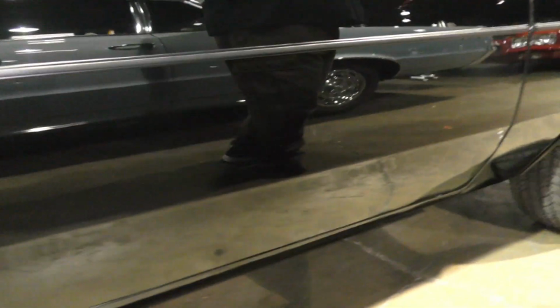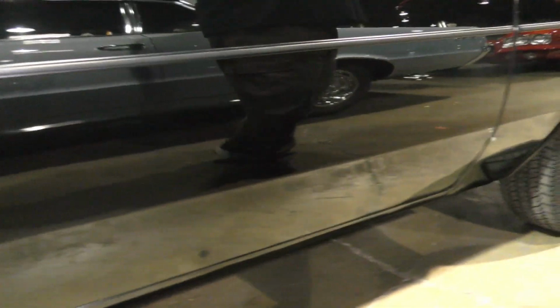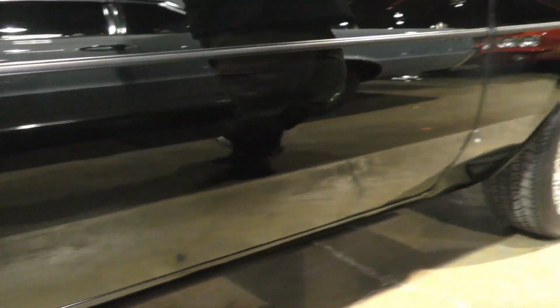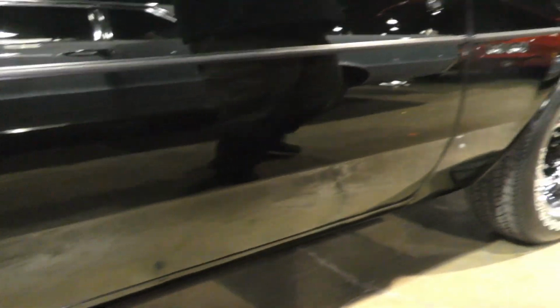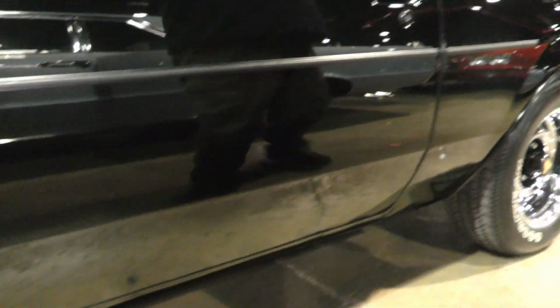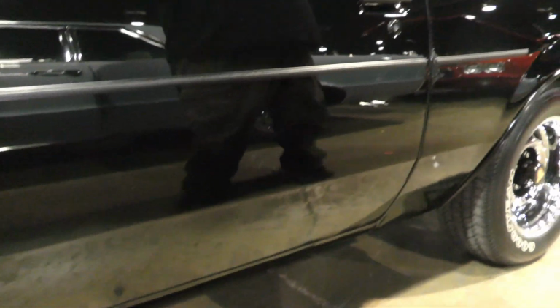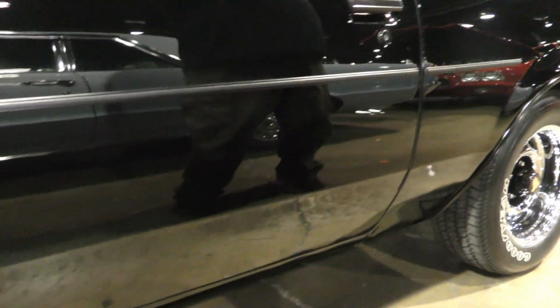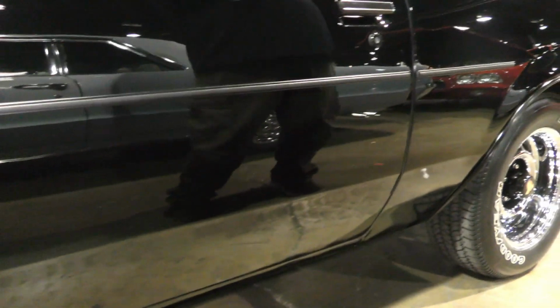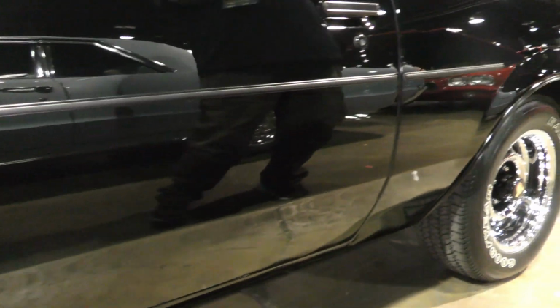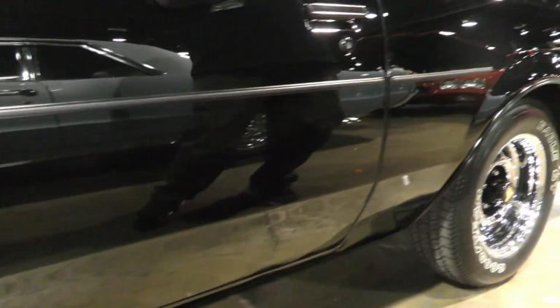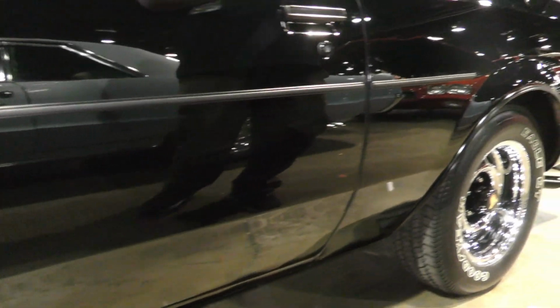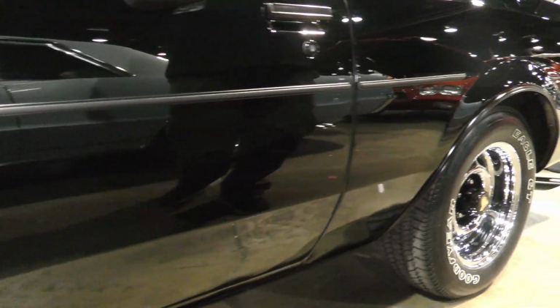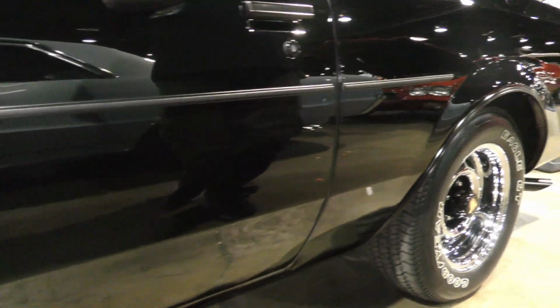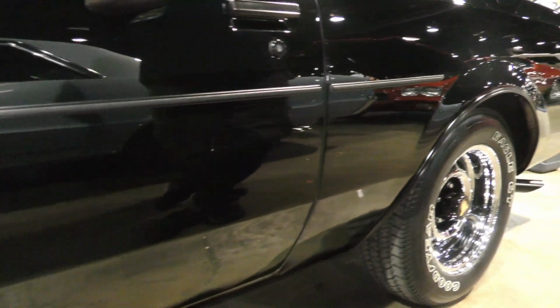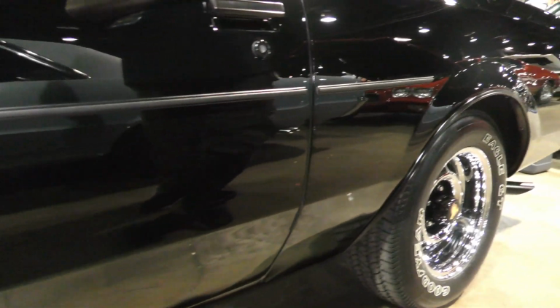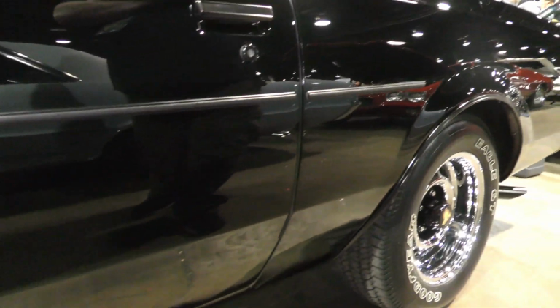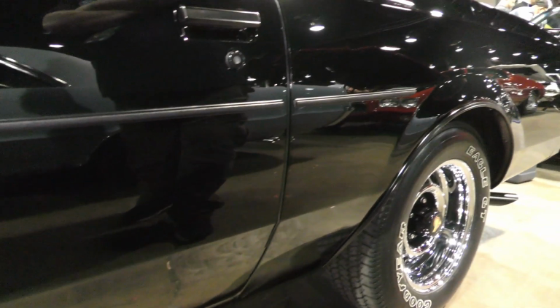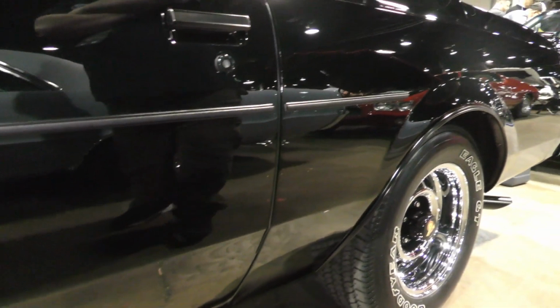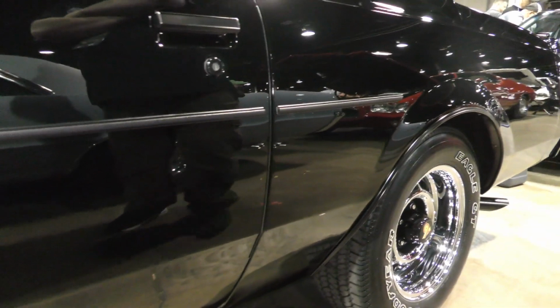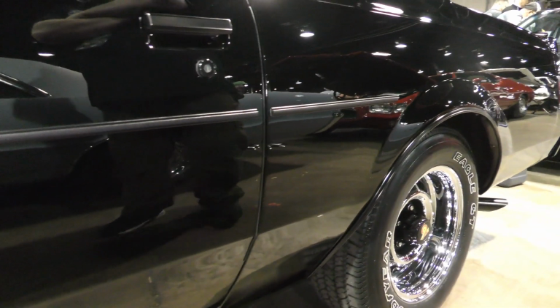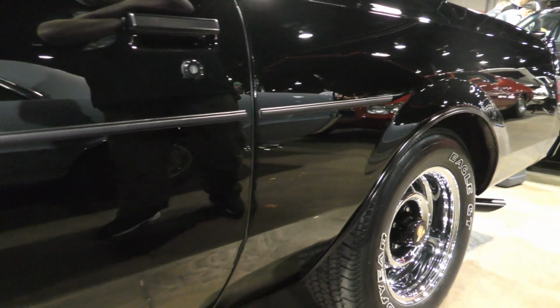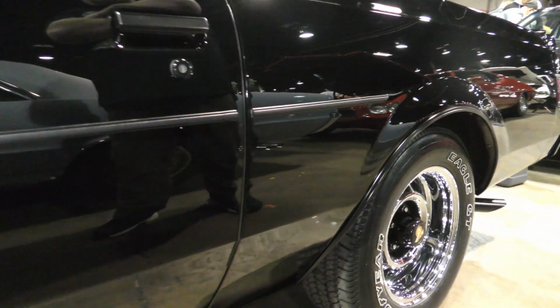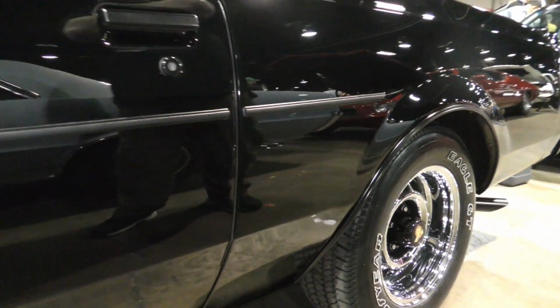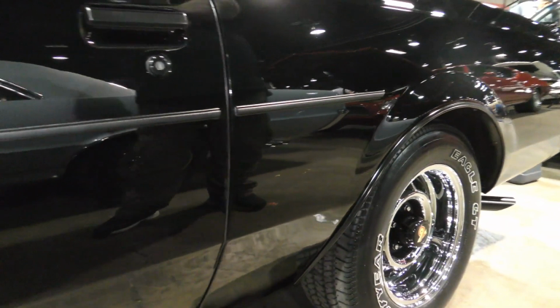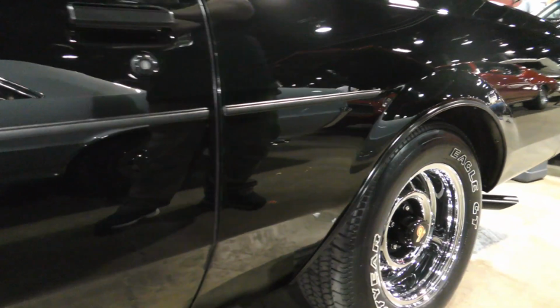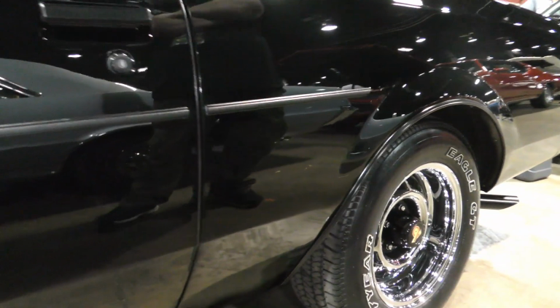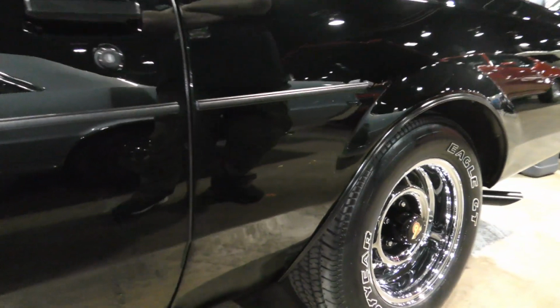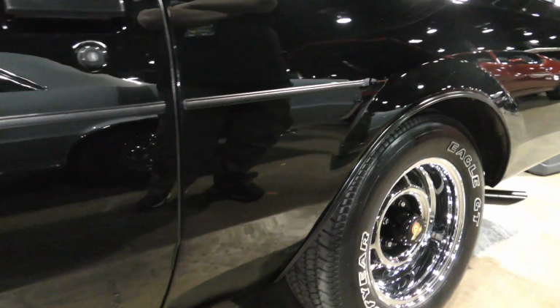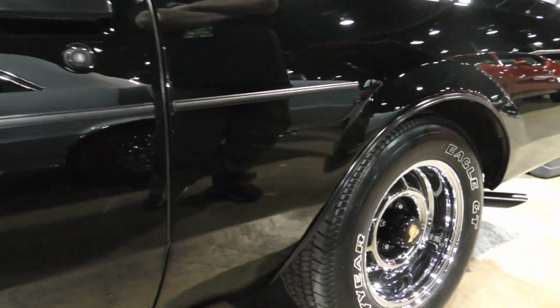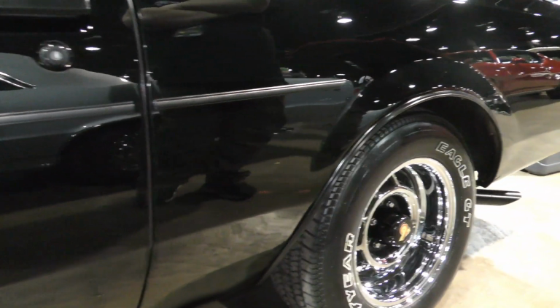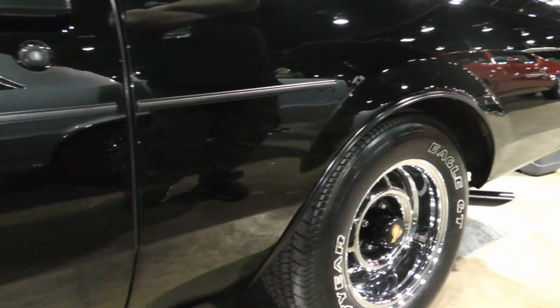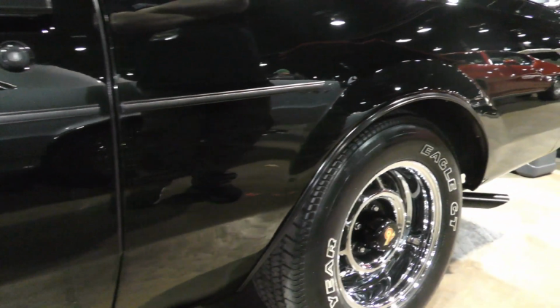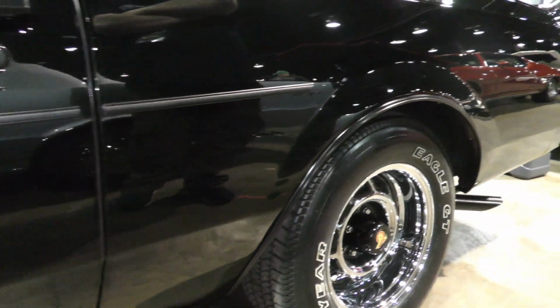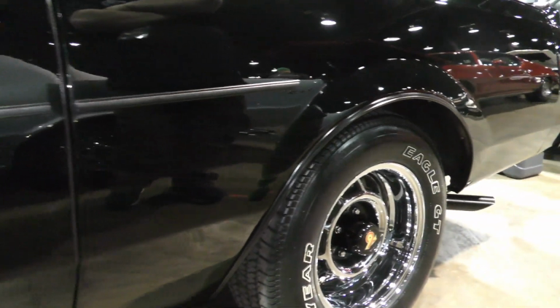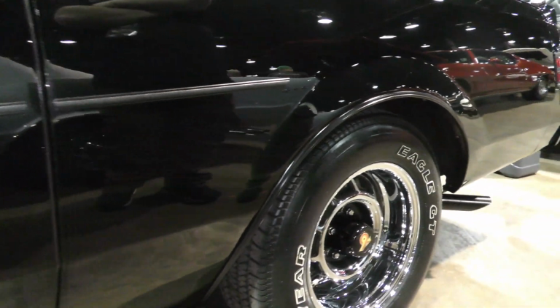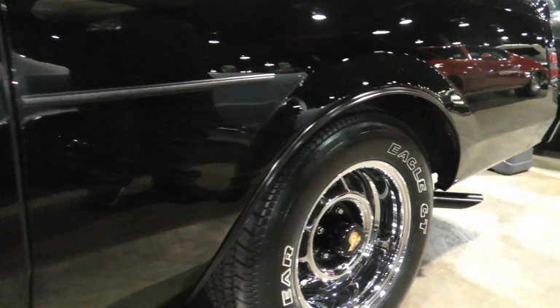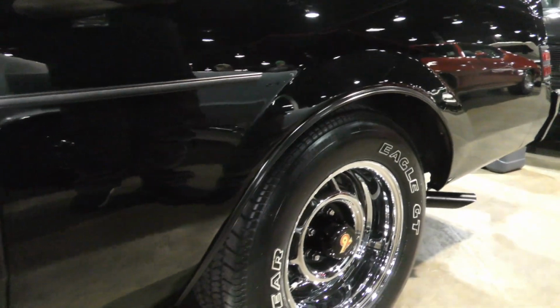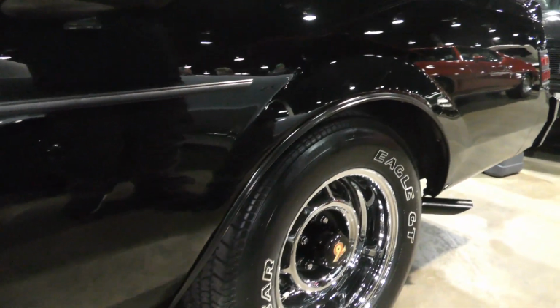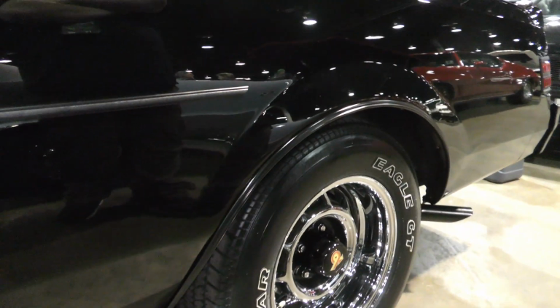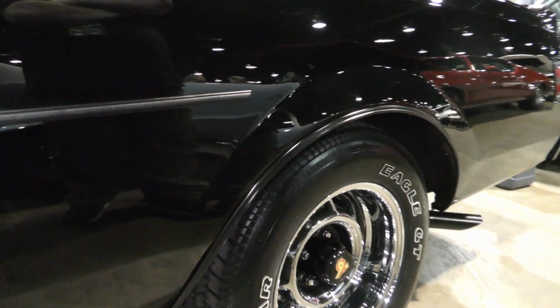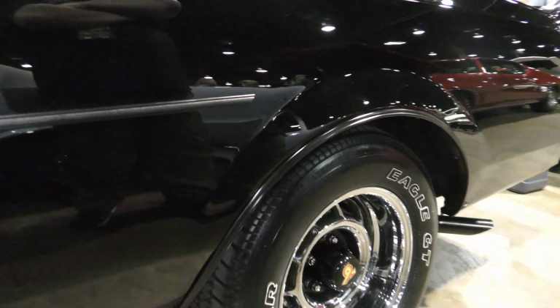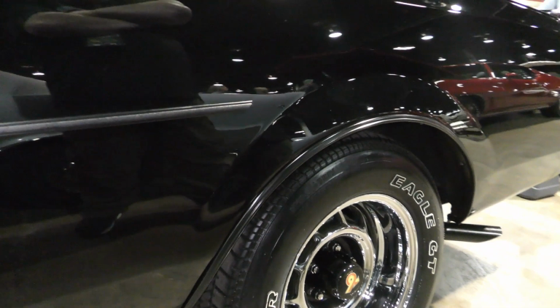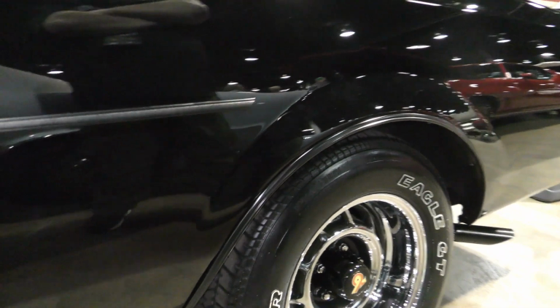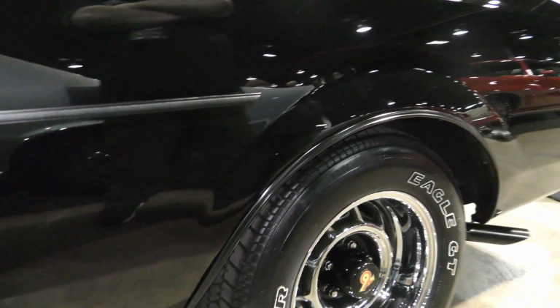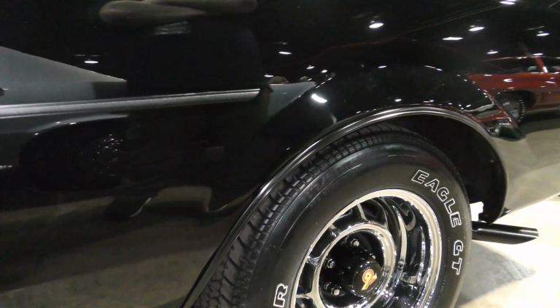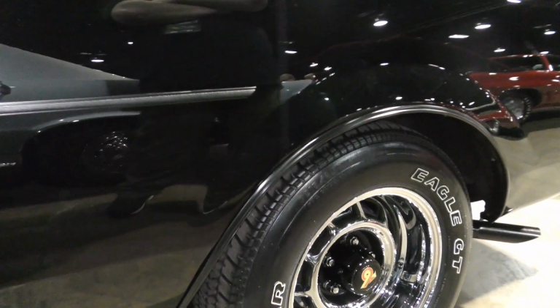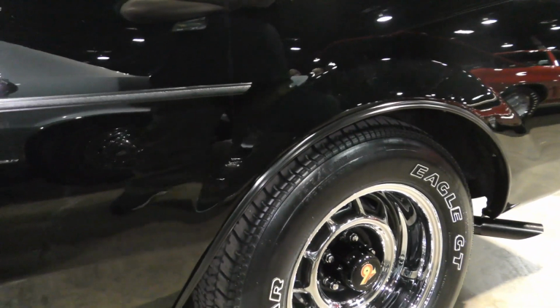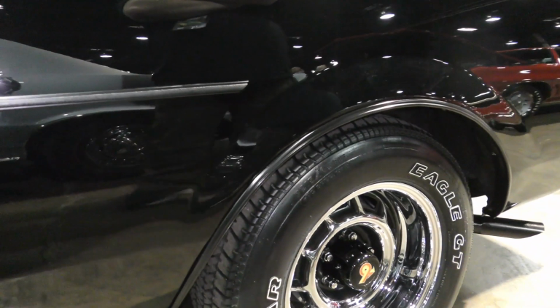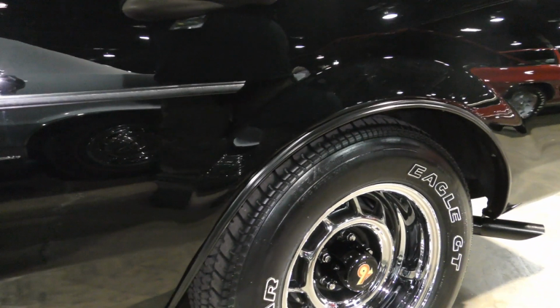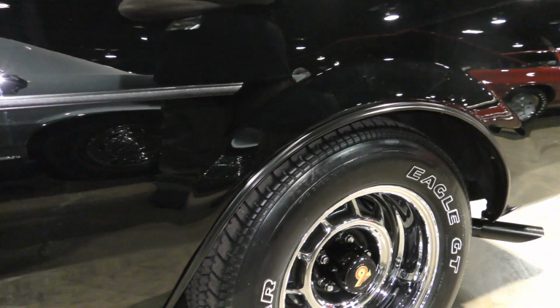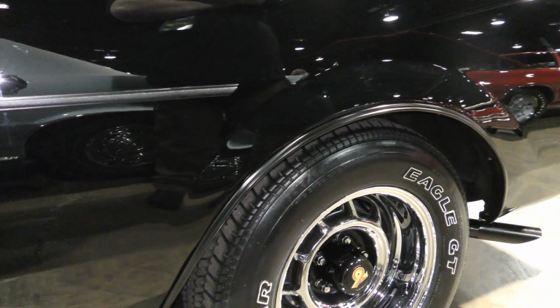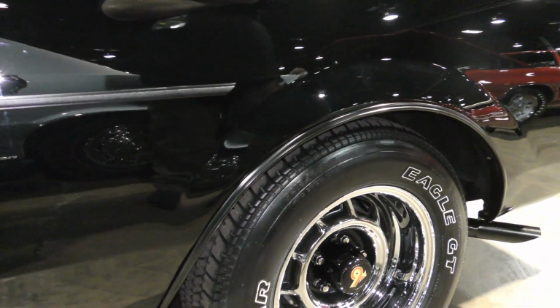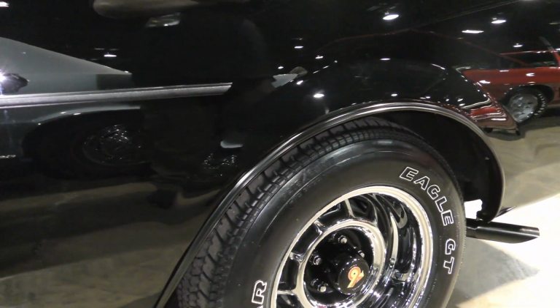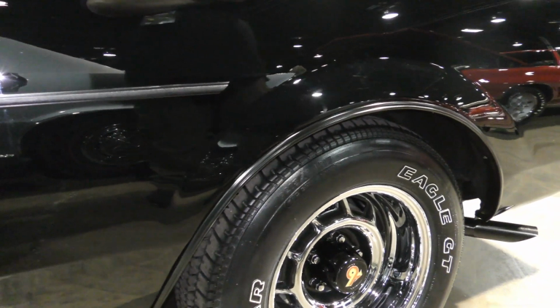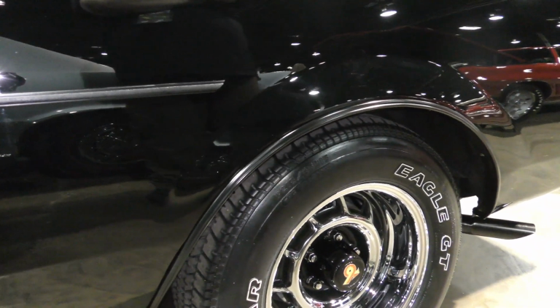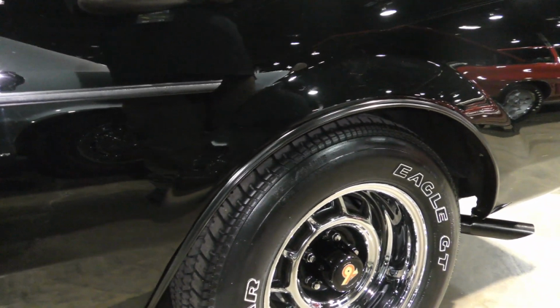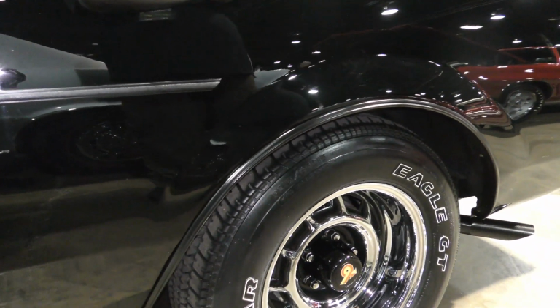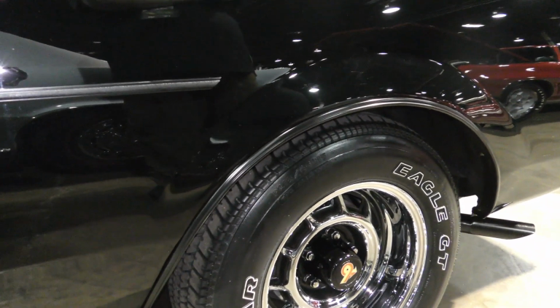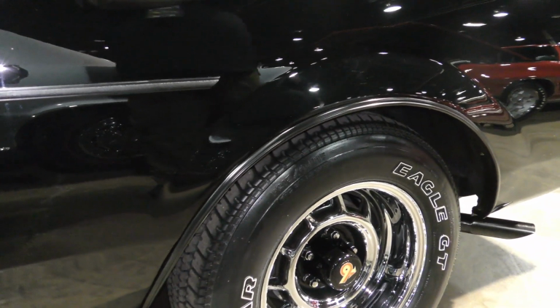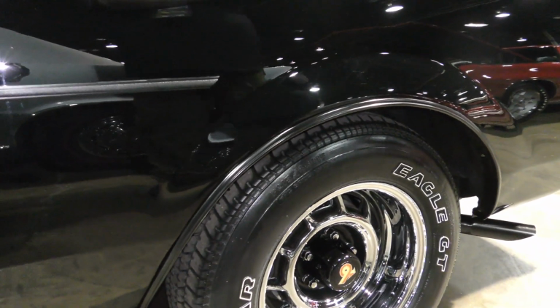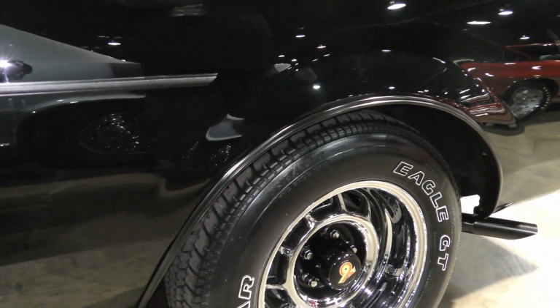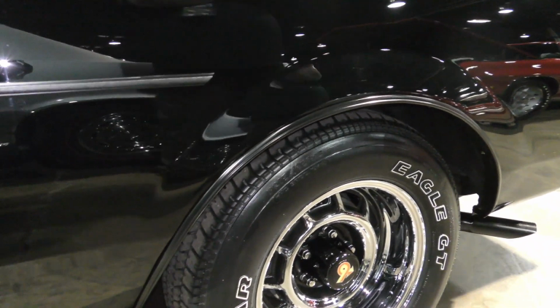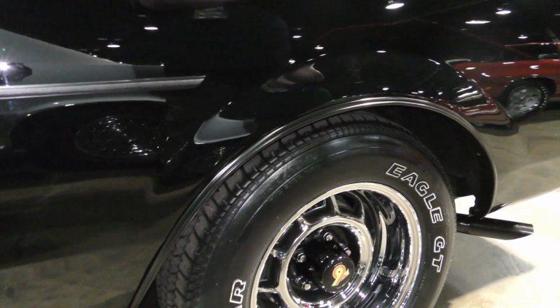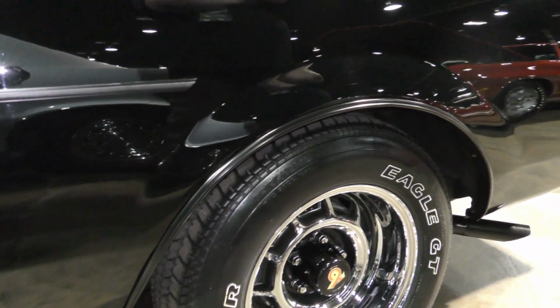This car is super, super clean, man. What size tires? These are 215/65/15.